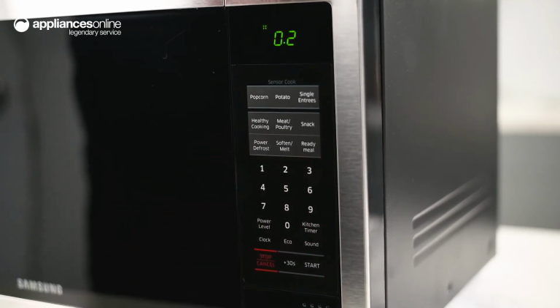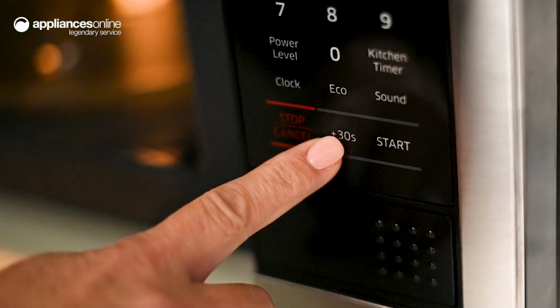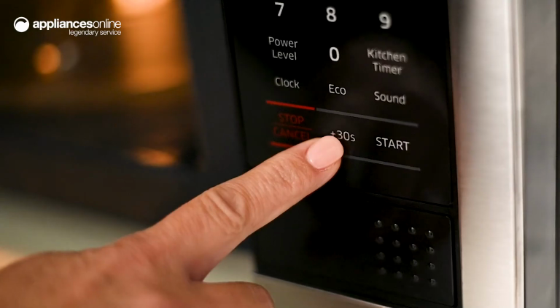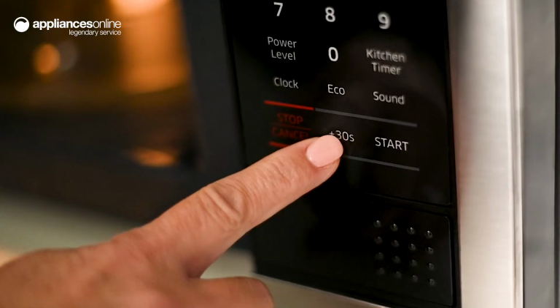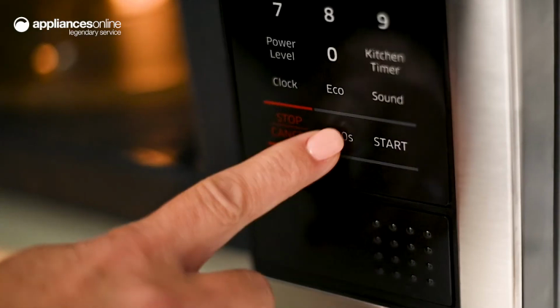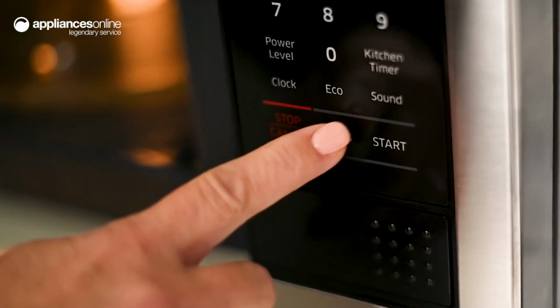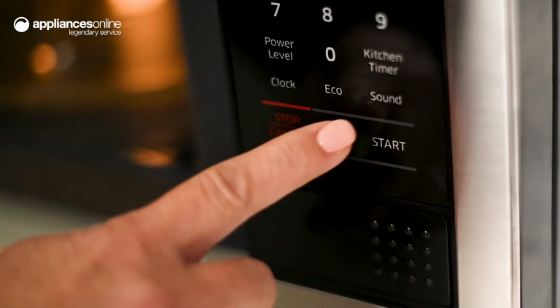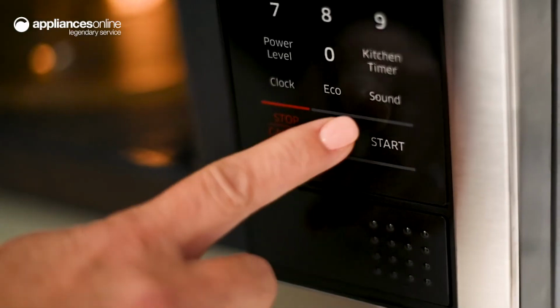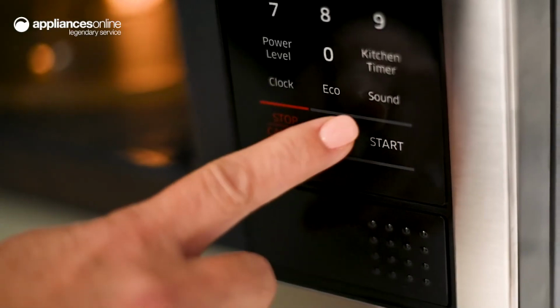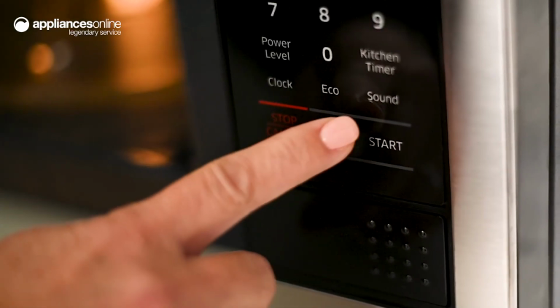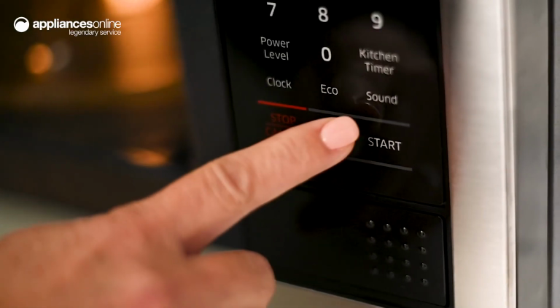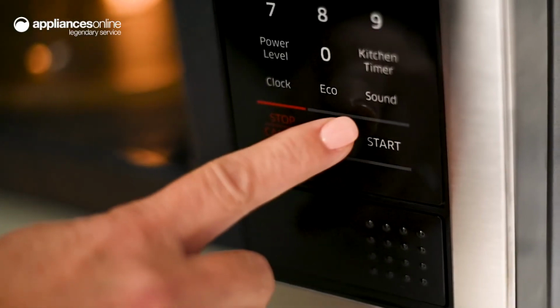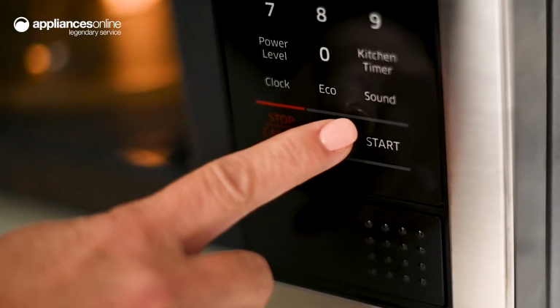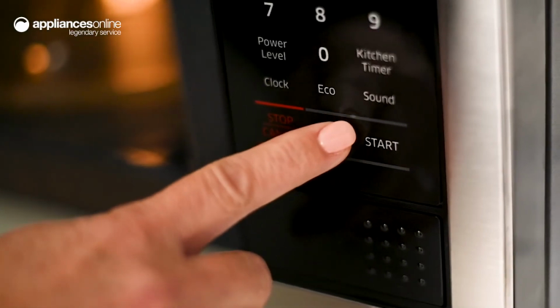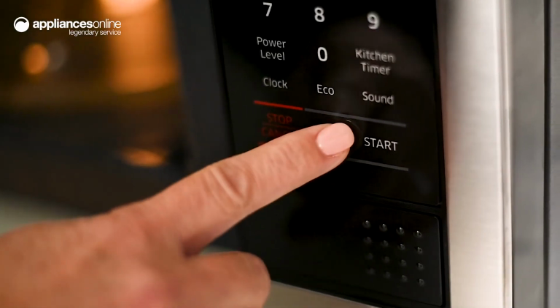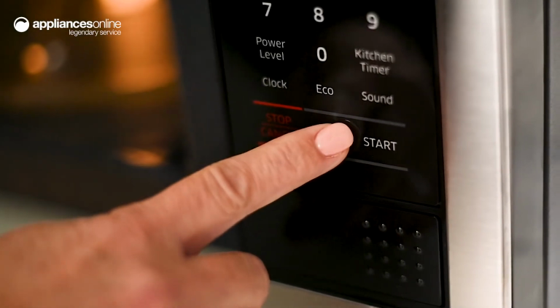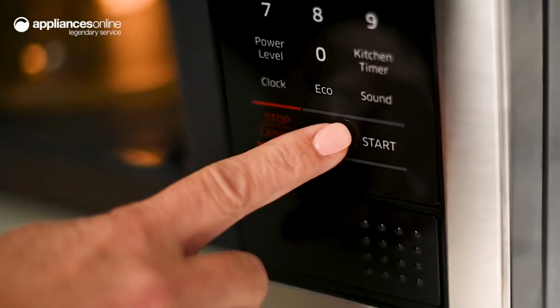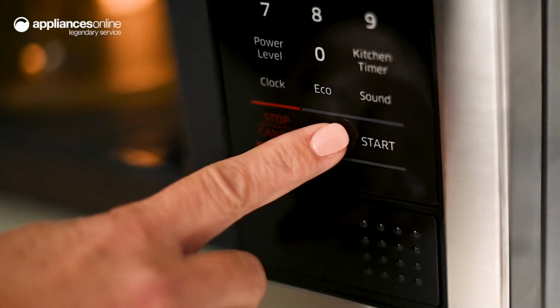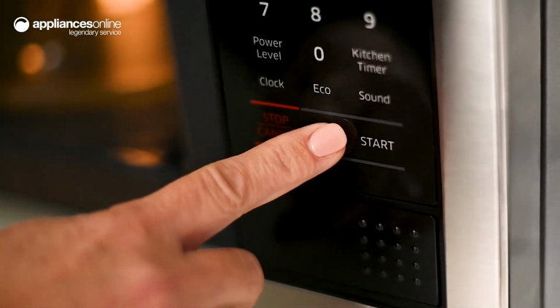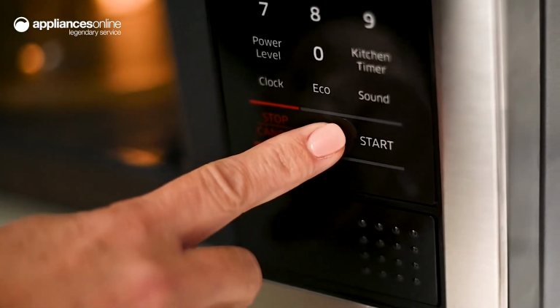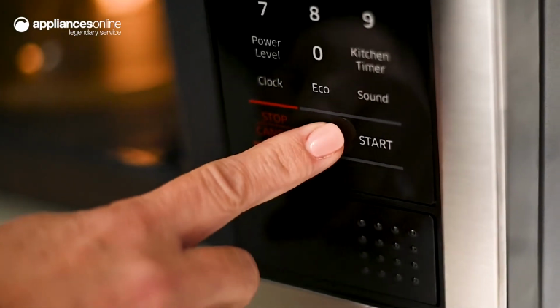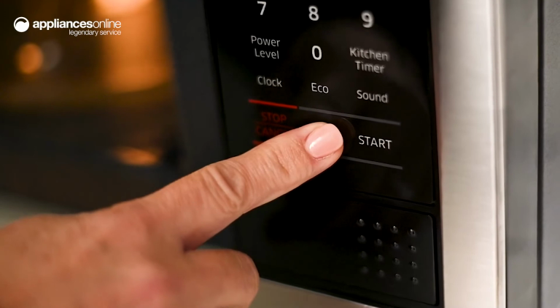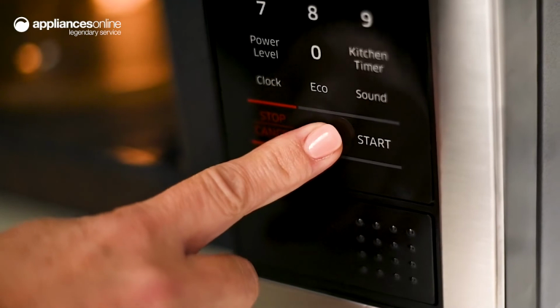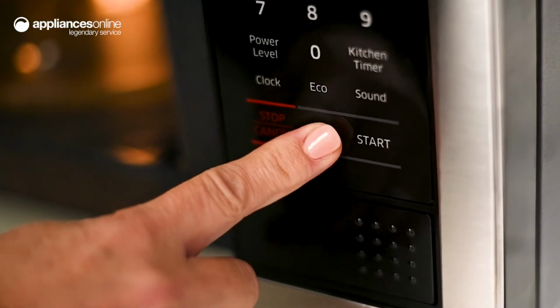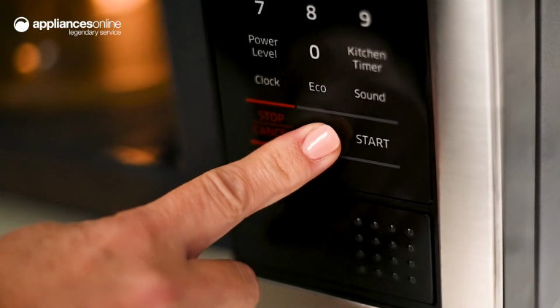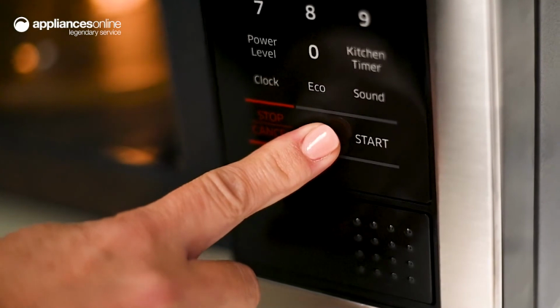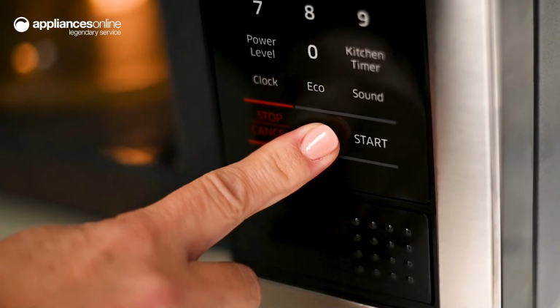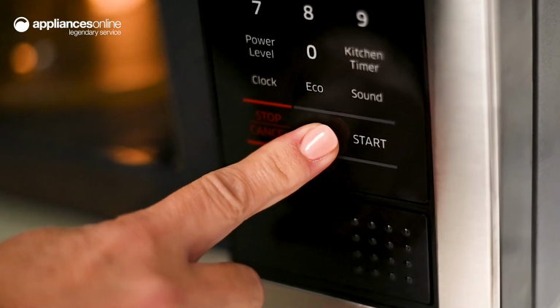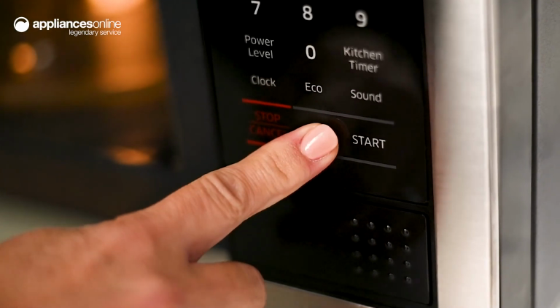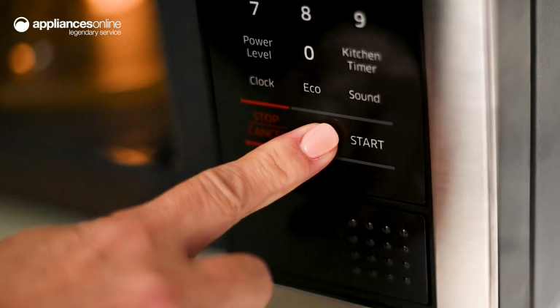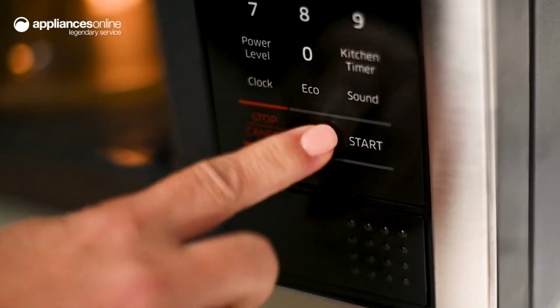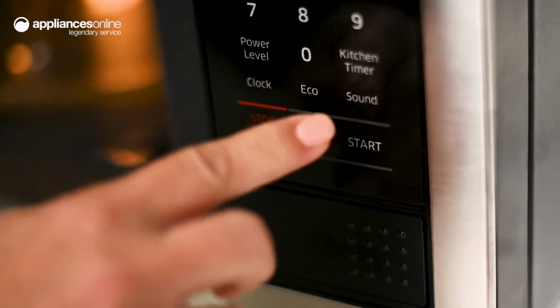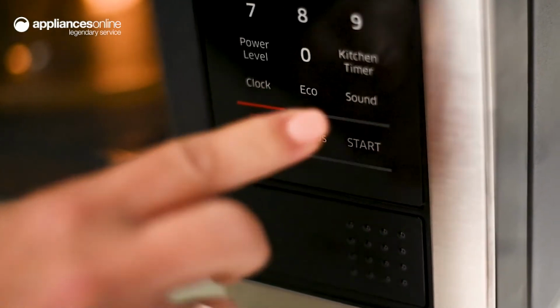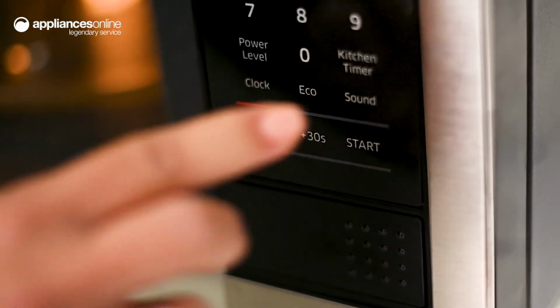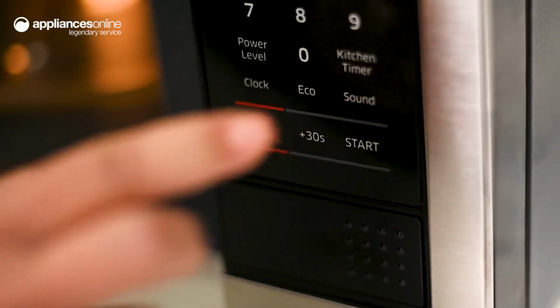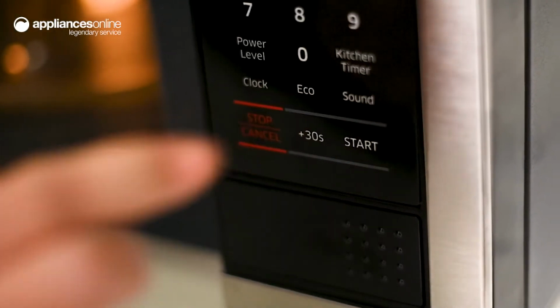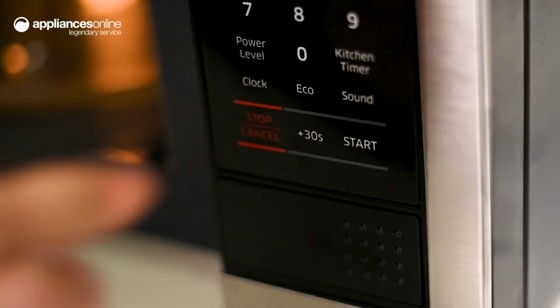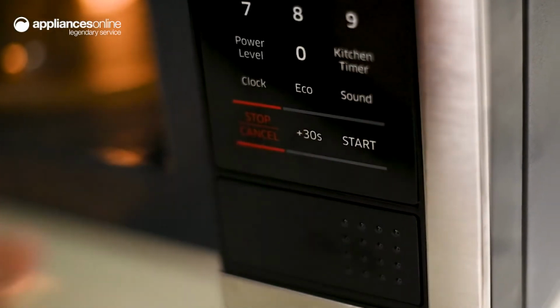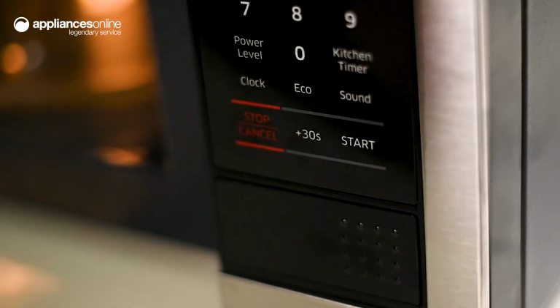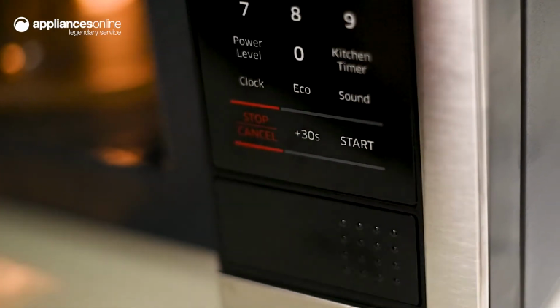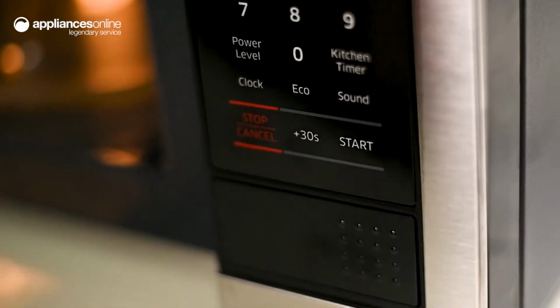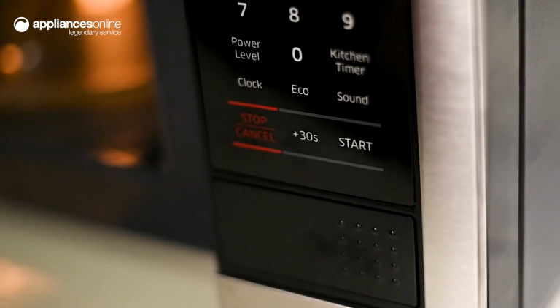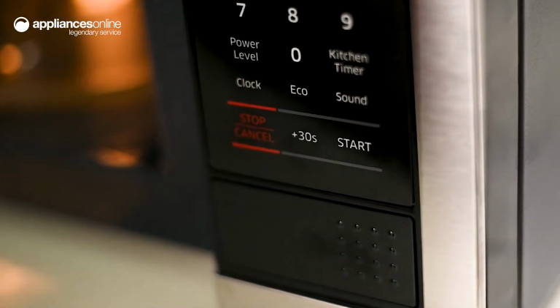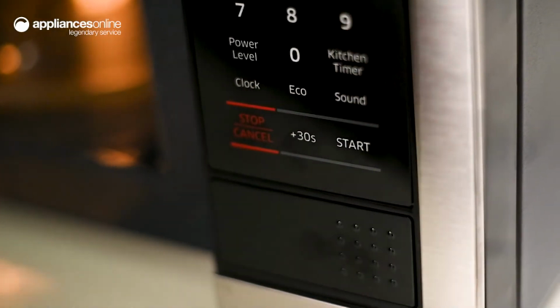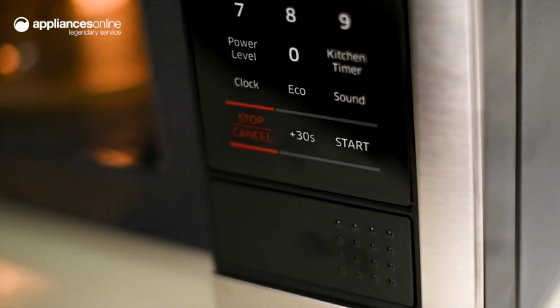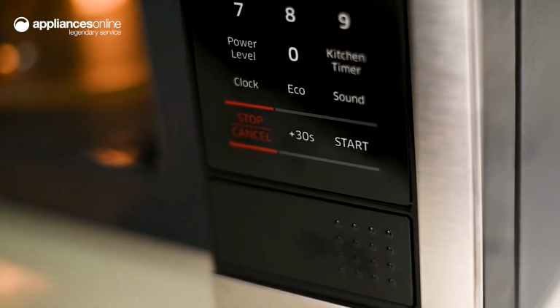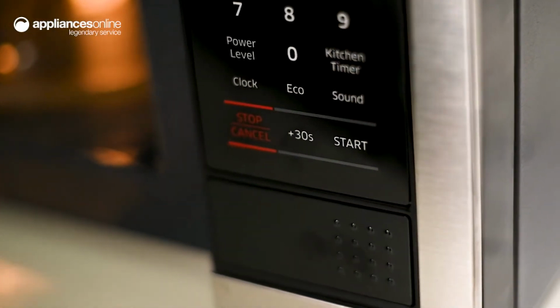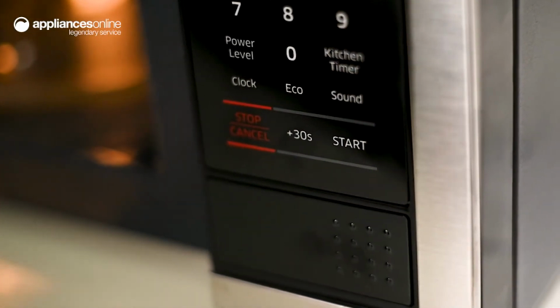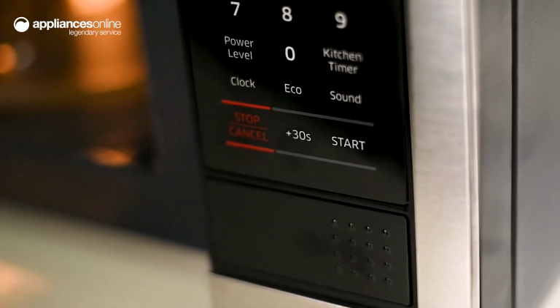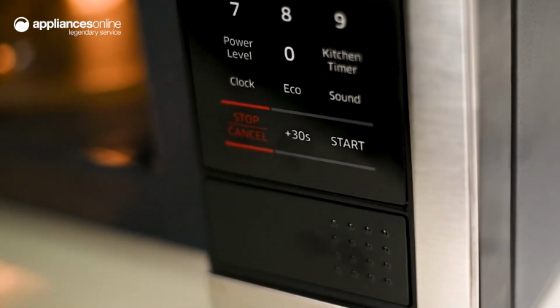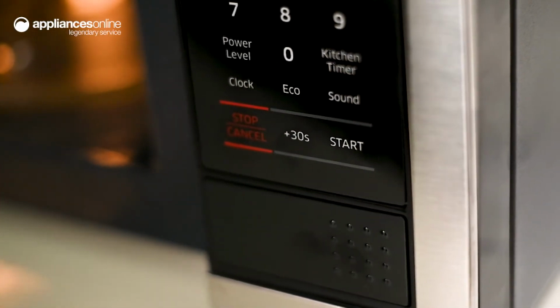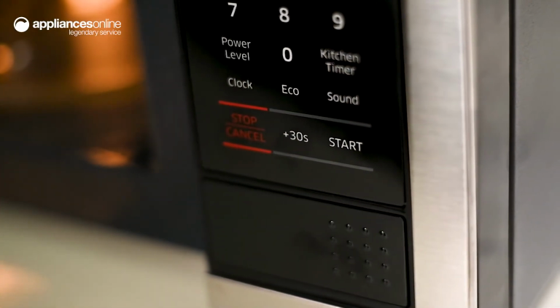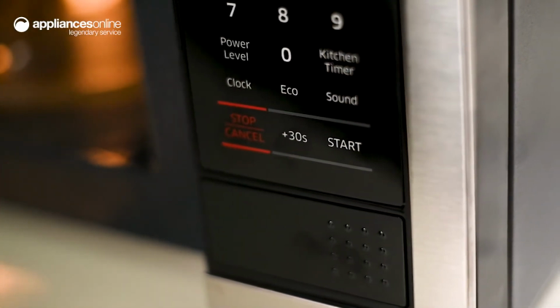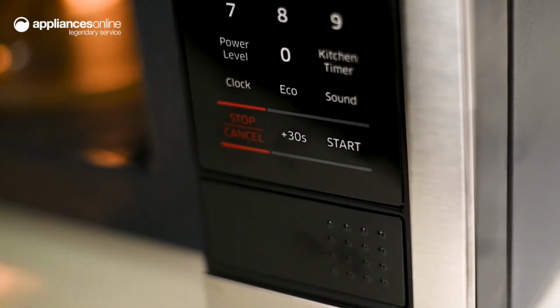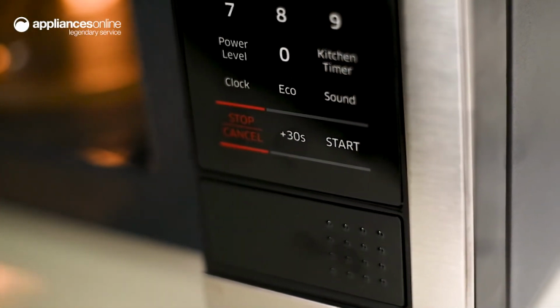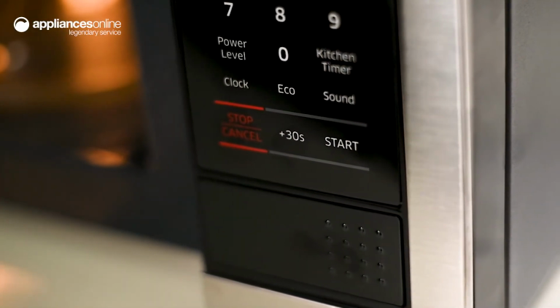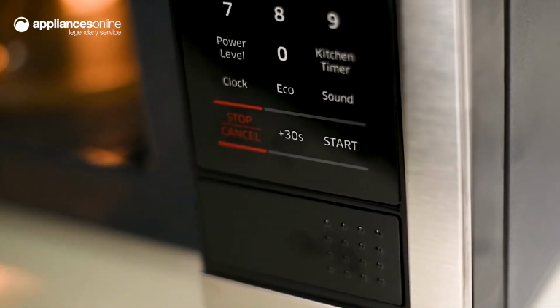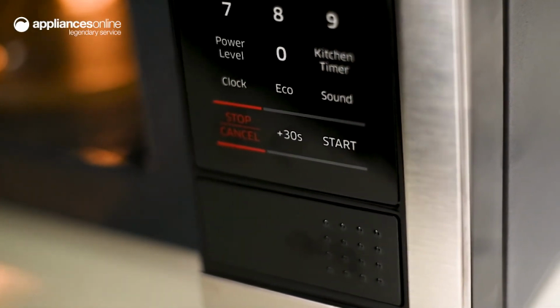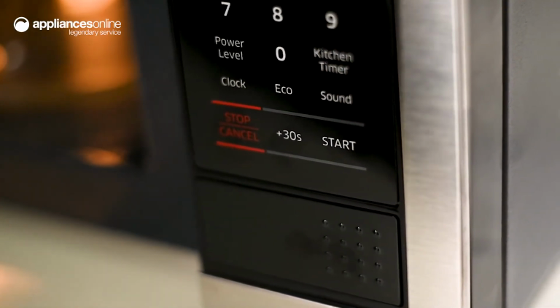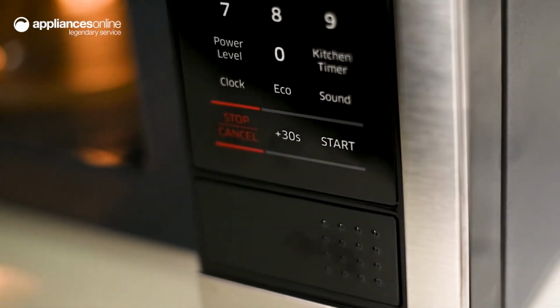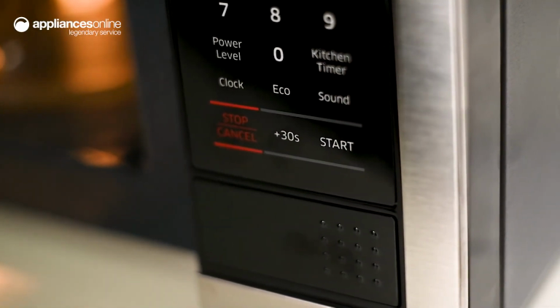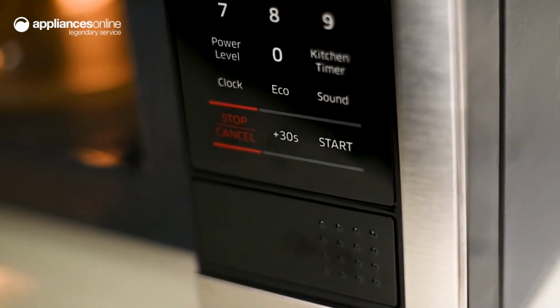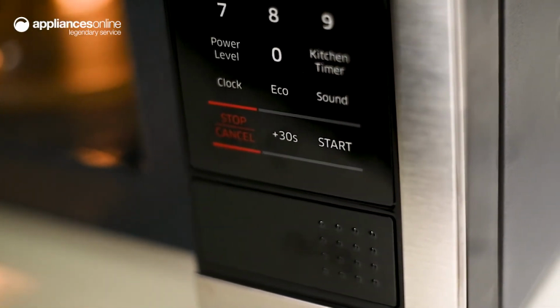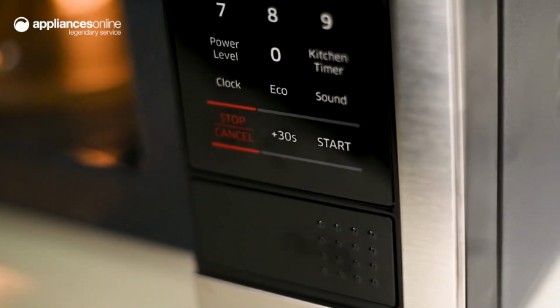For reheating food, the handy plus 30 button lets you set the heating time at 30 second increments for additional convenience.